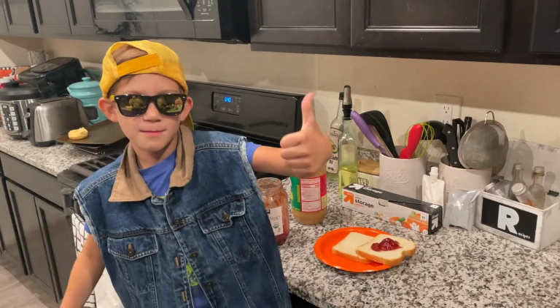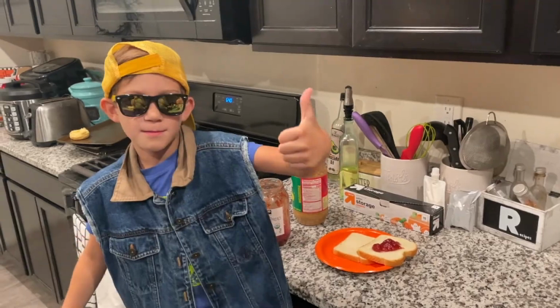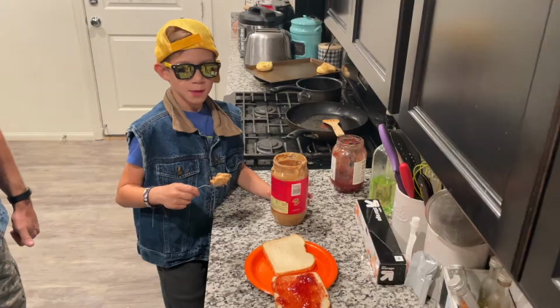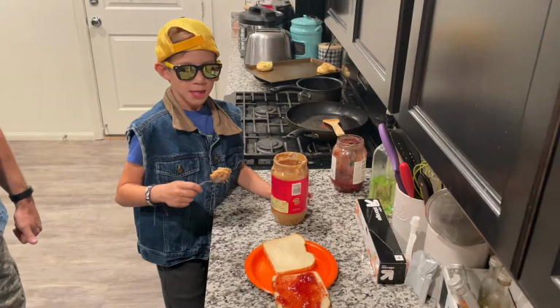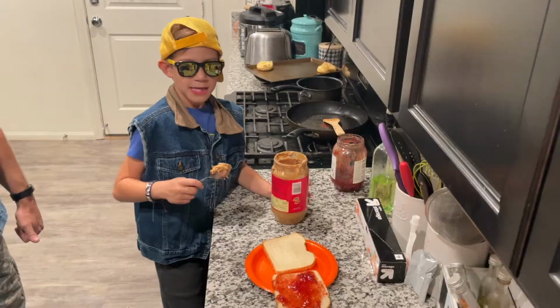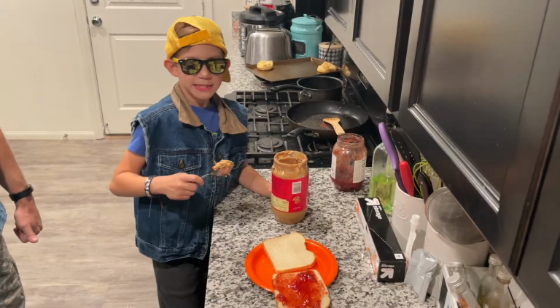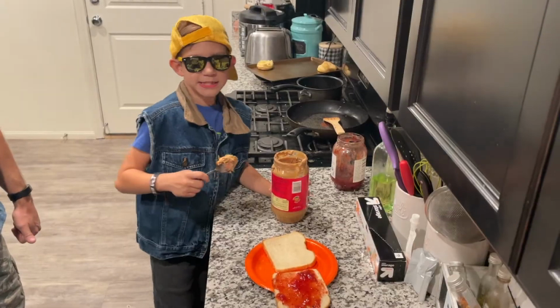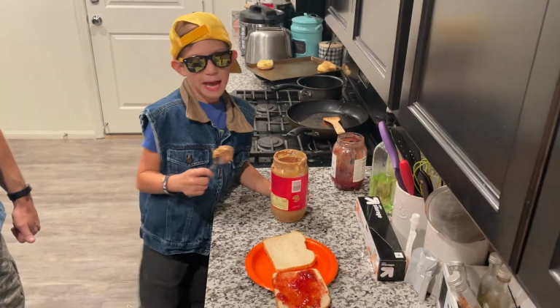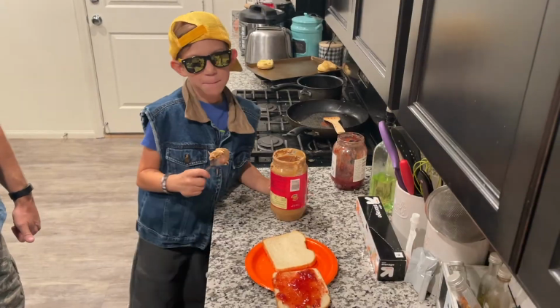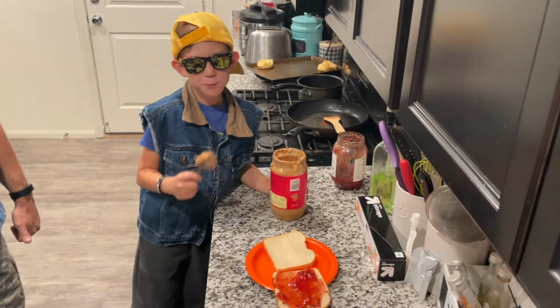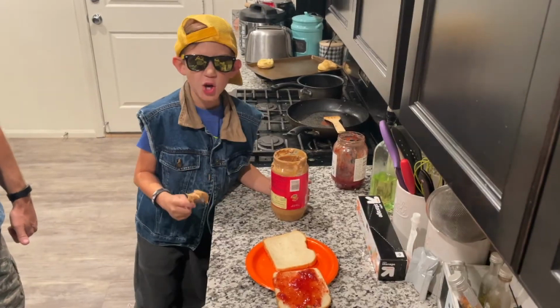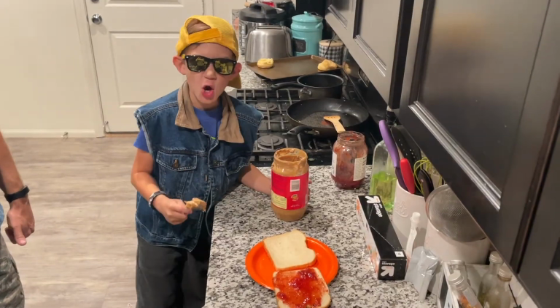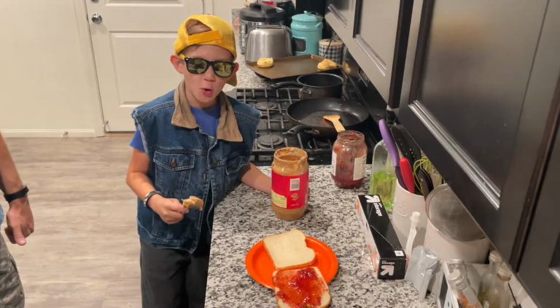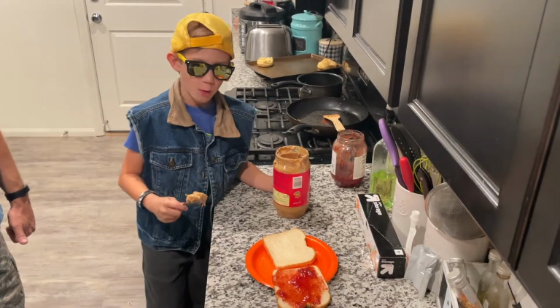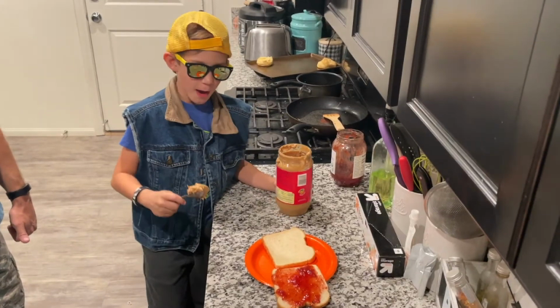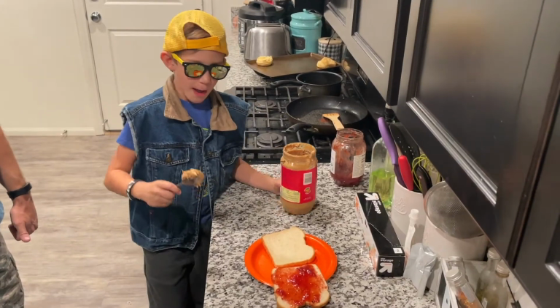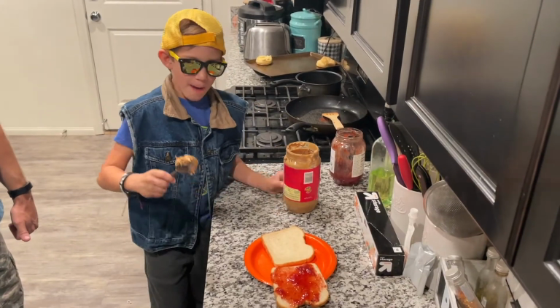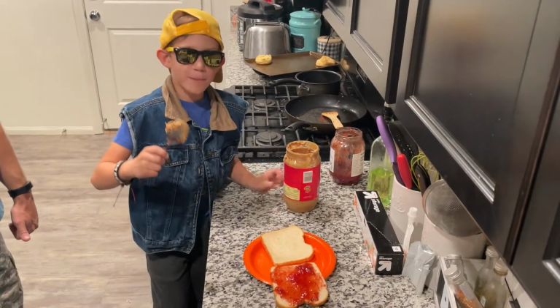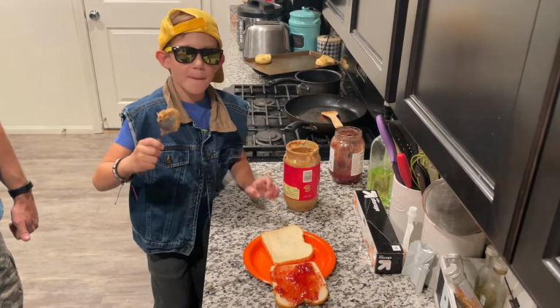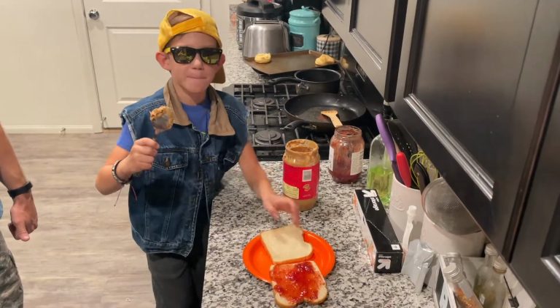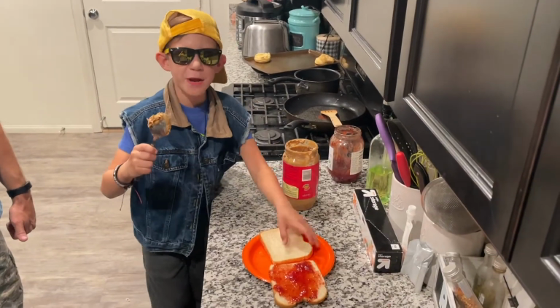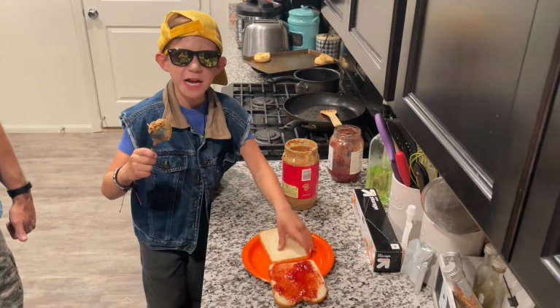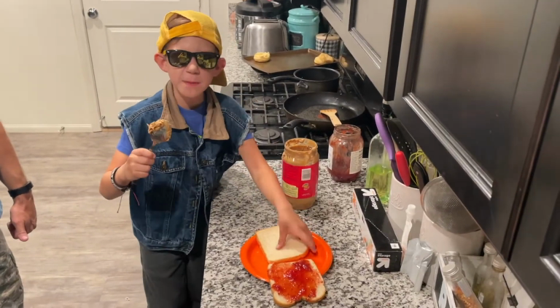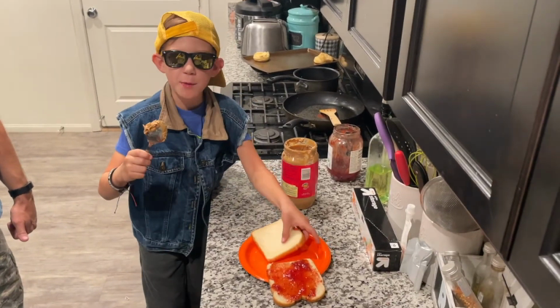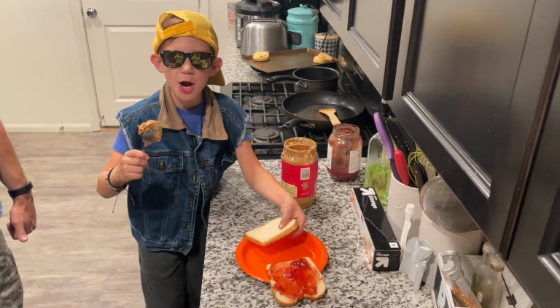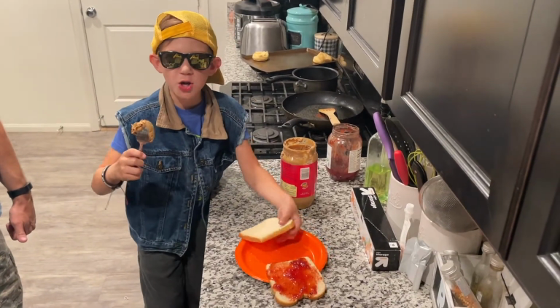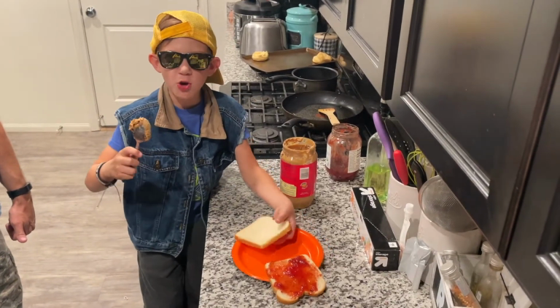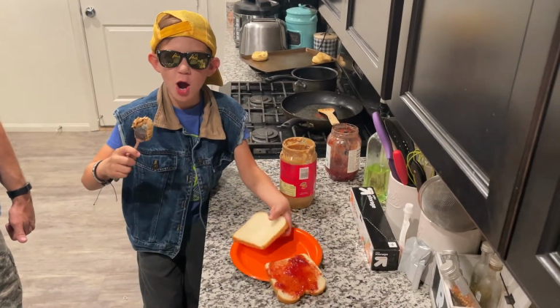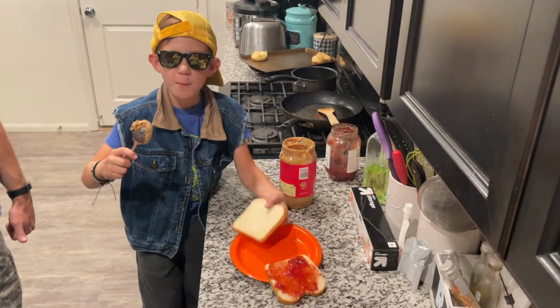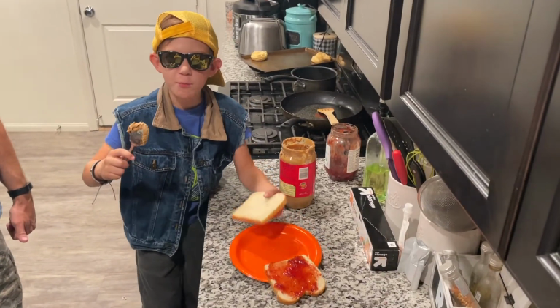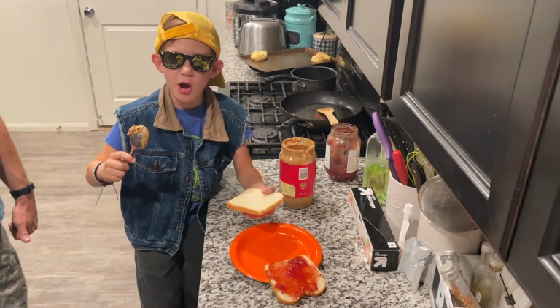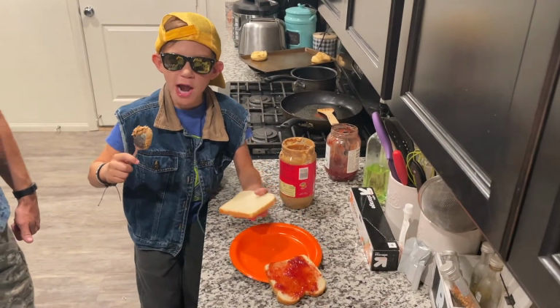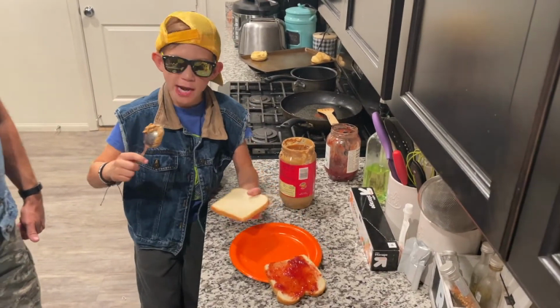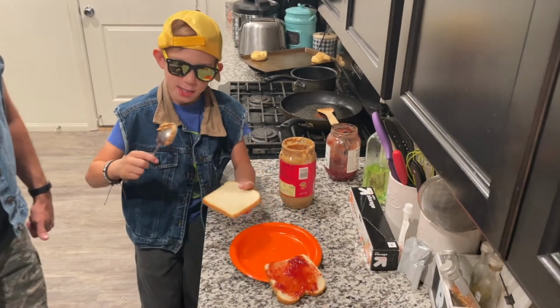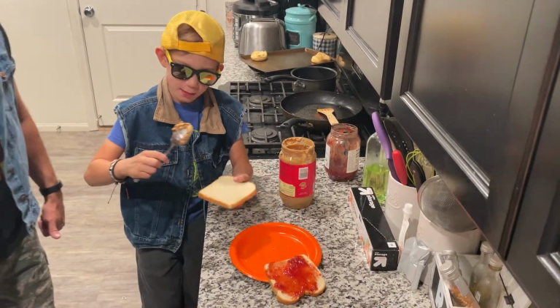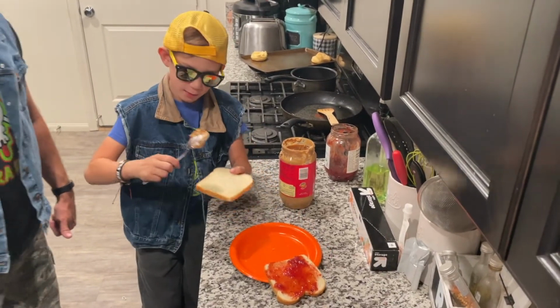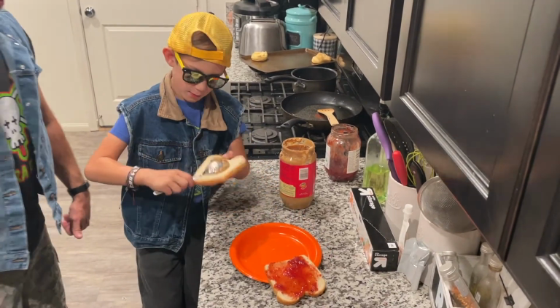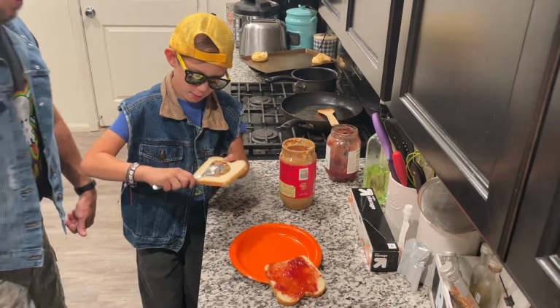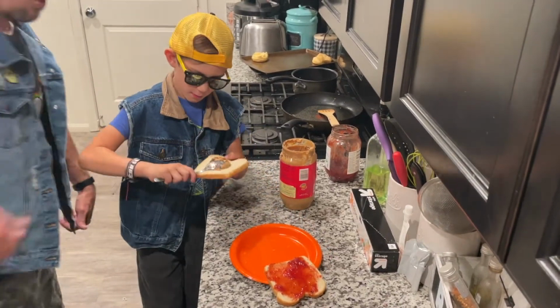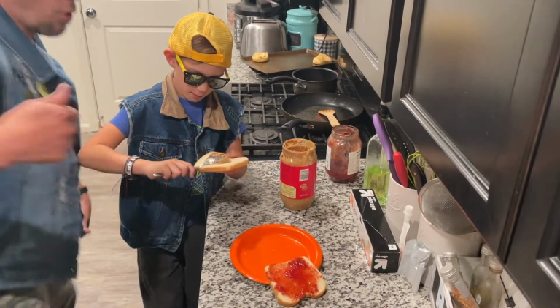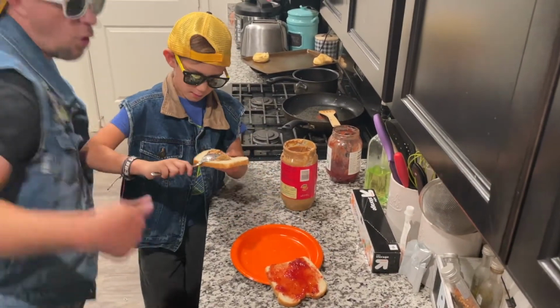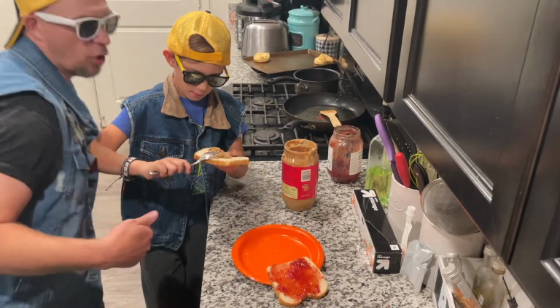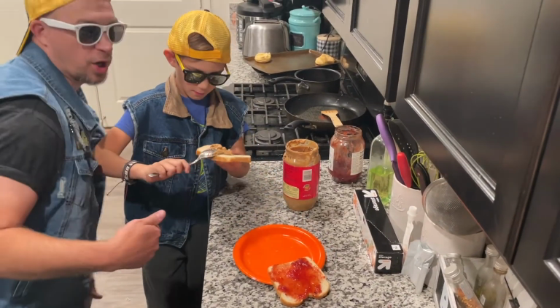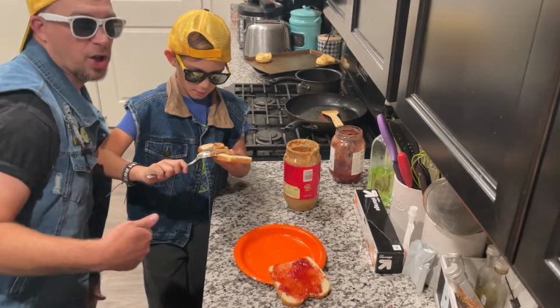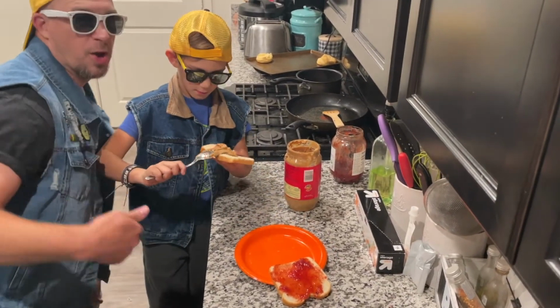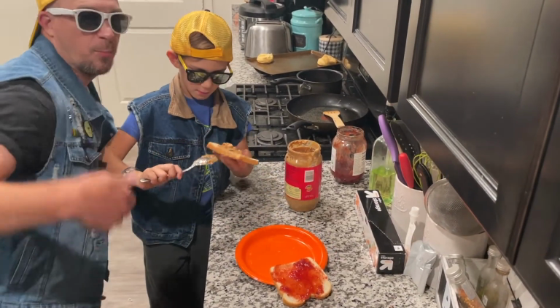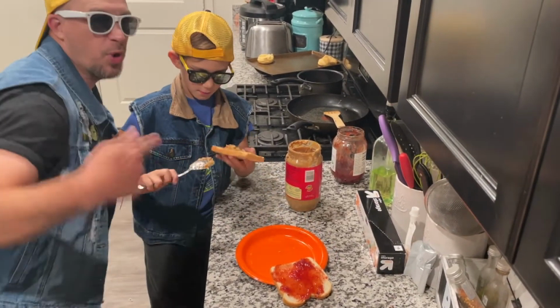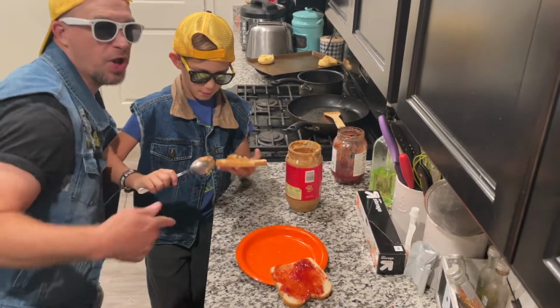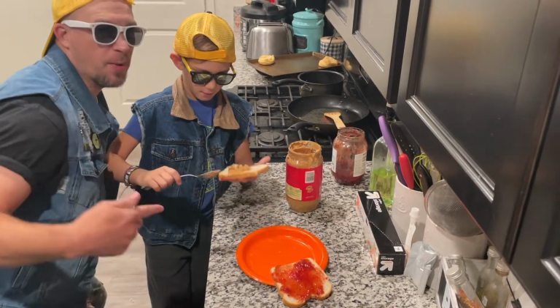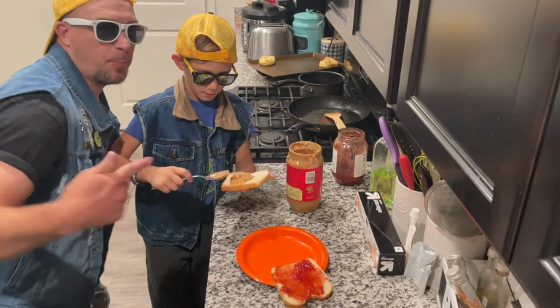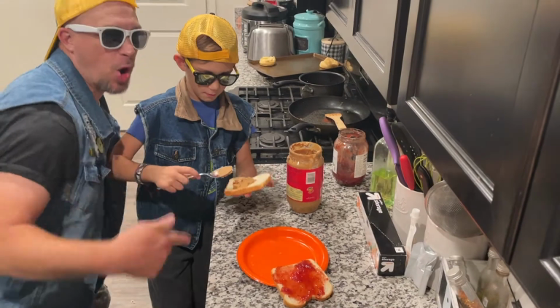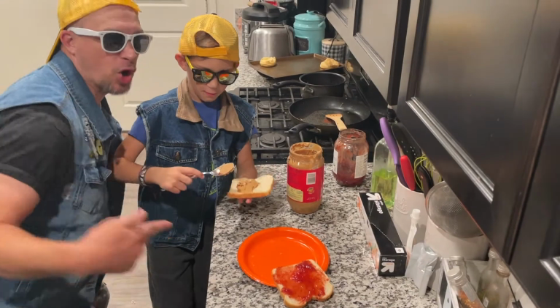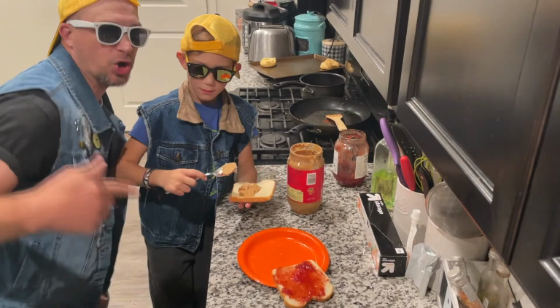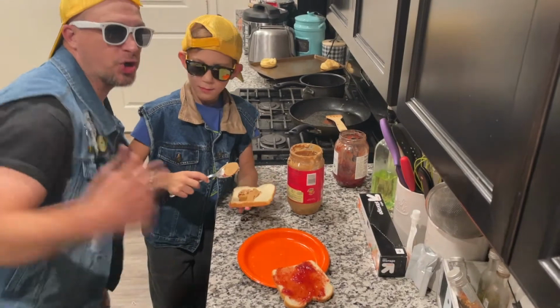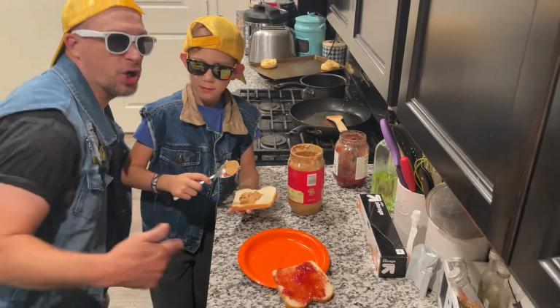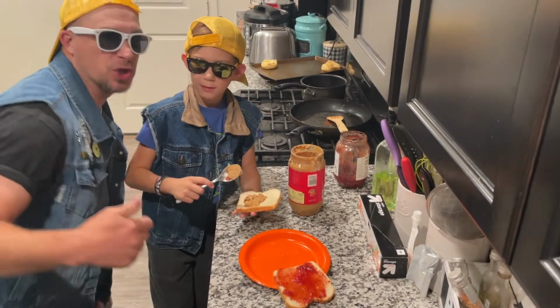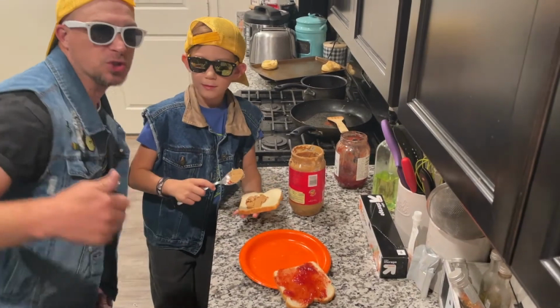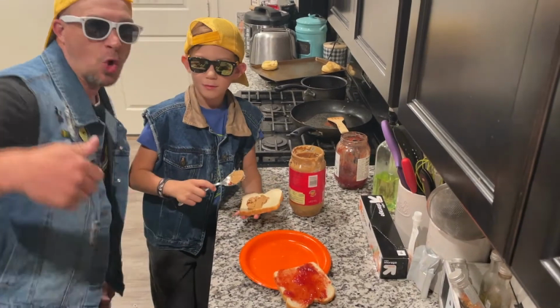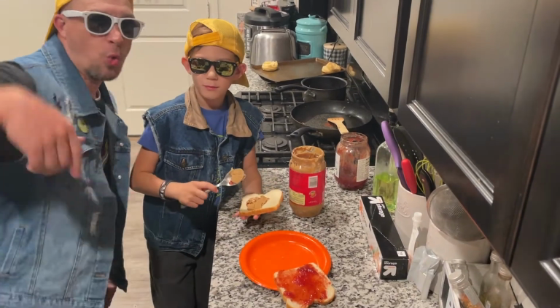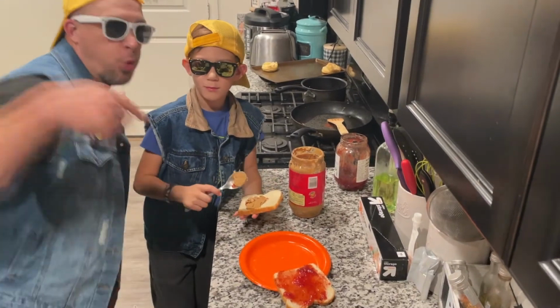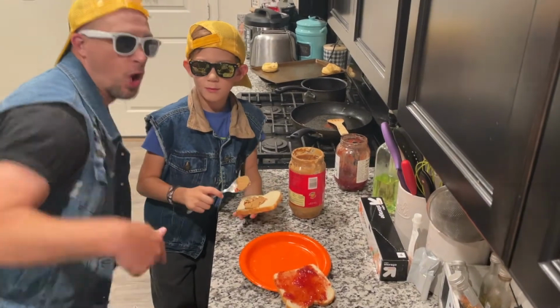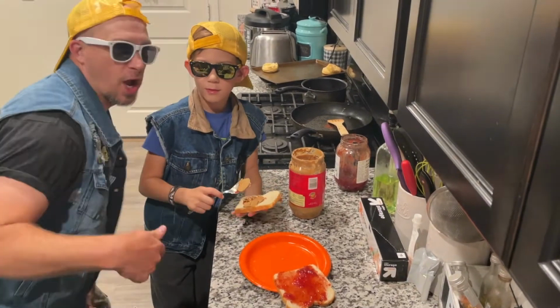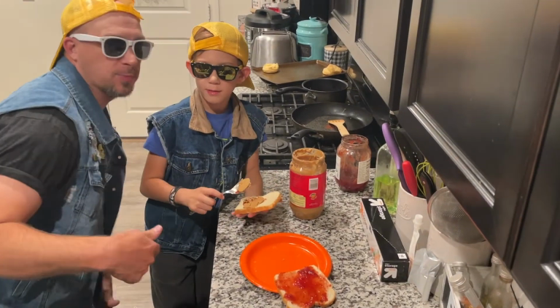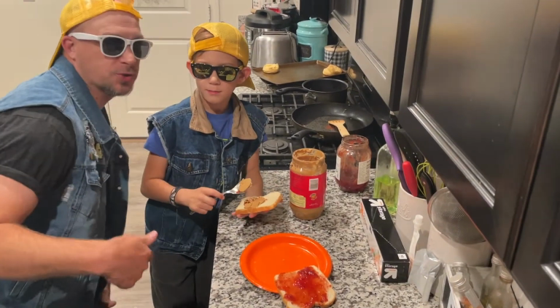Step two: put peanut butter on bread. Peanut butter kills — rips!